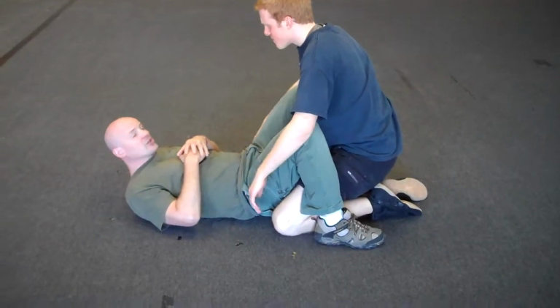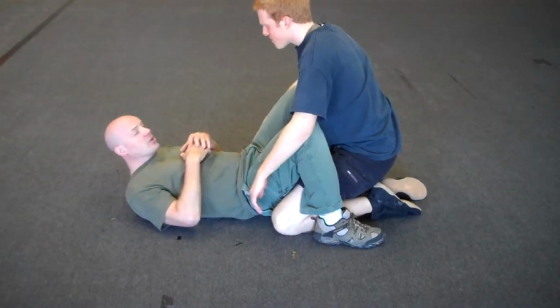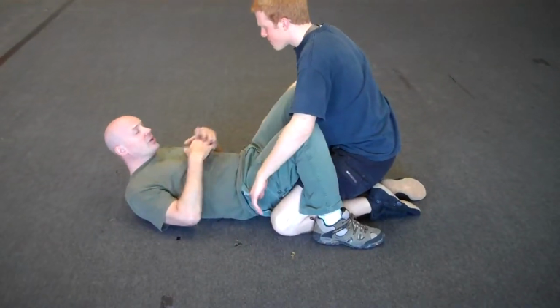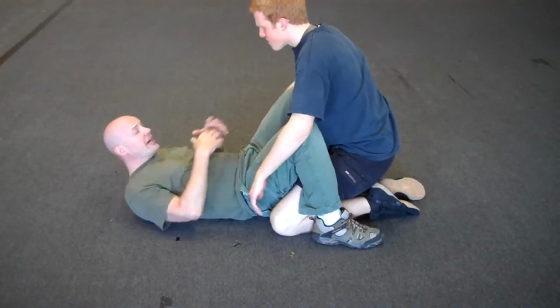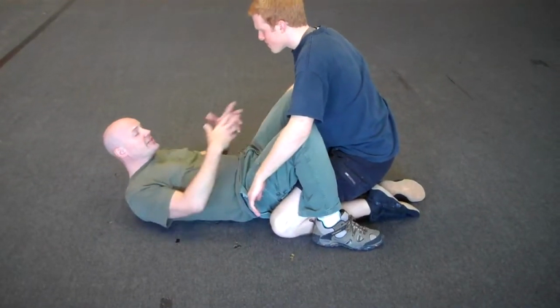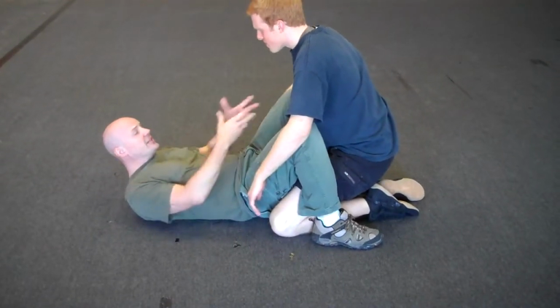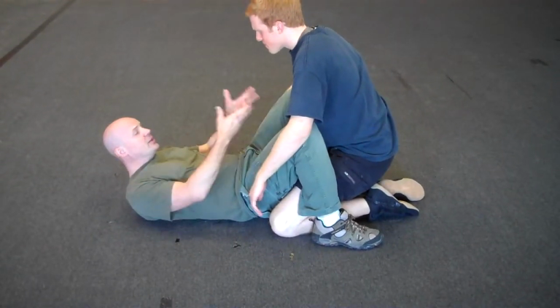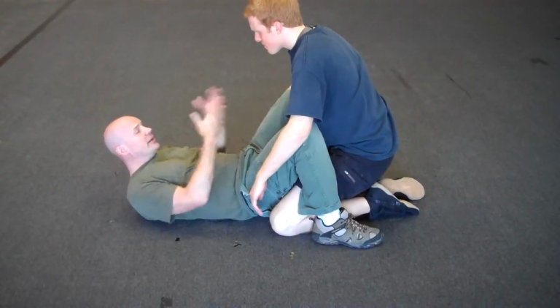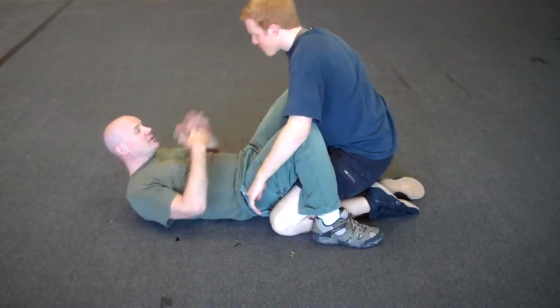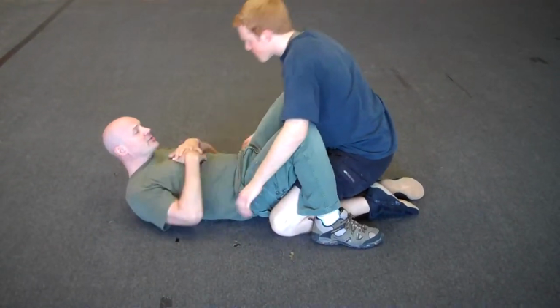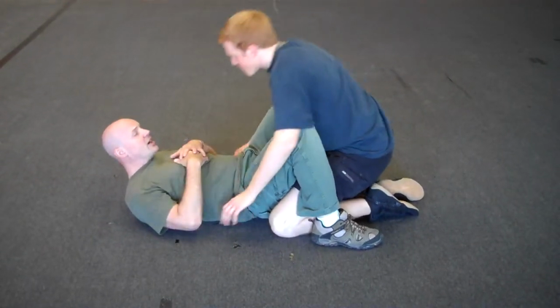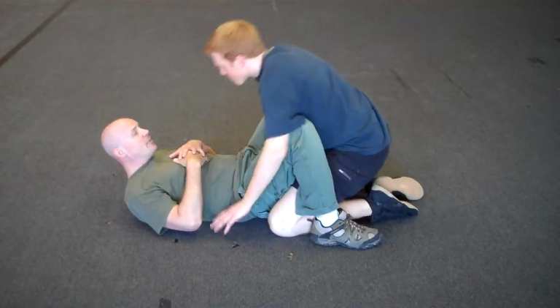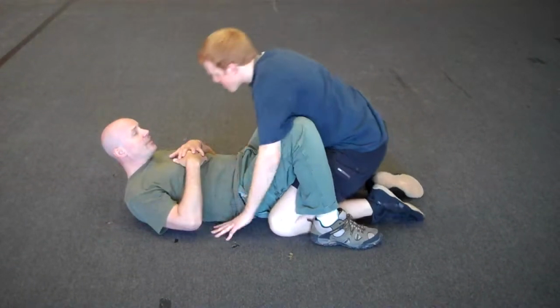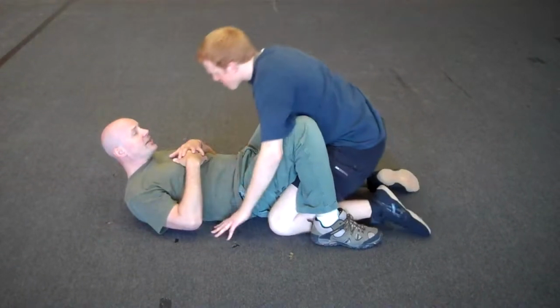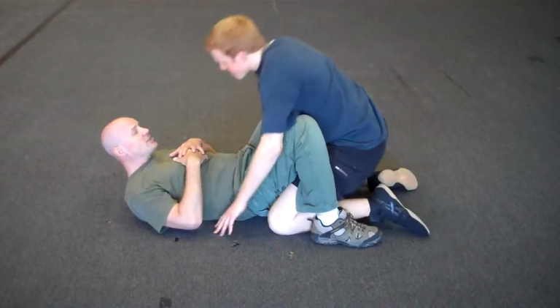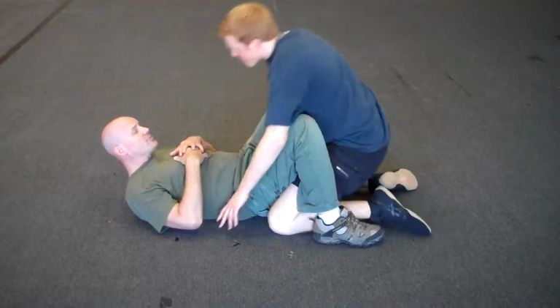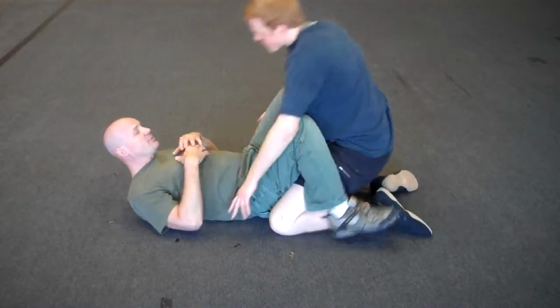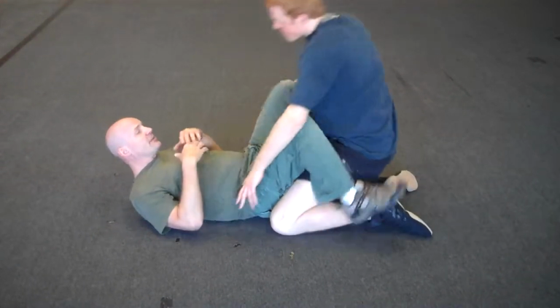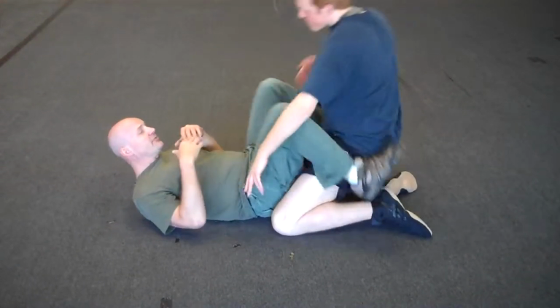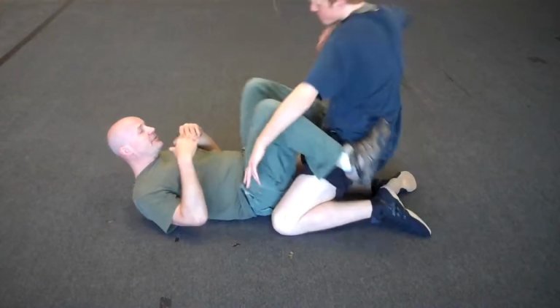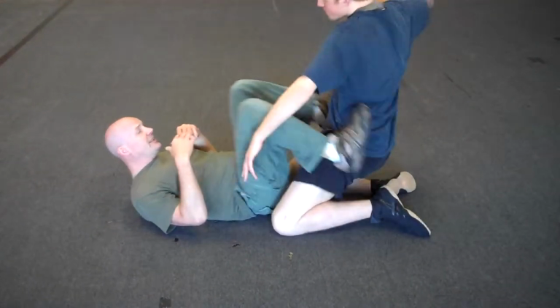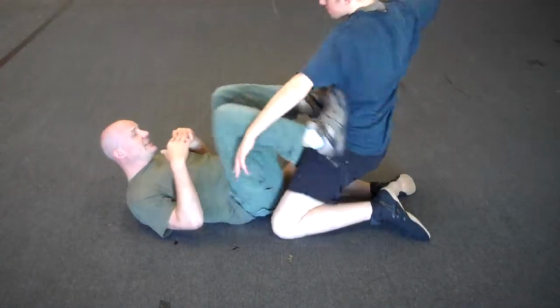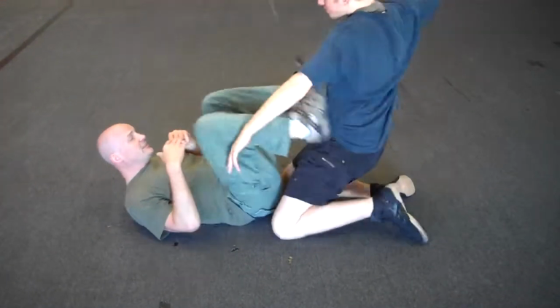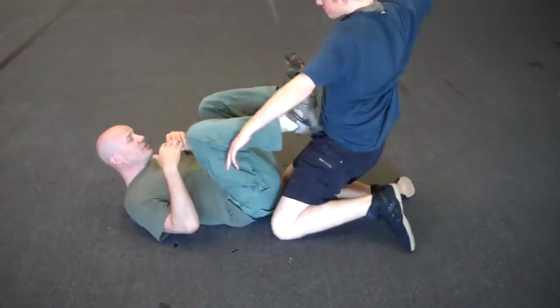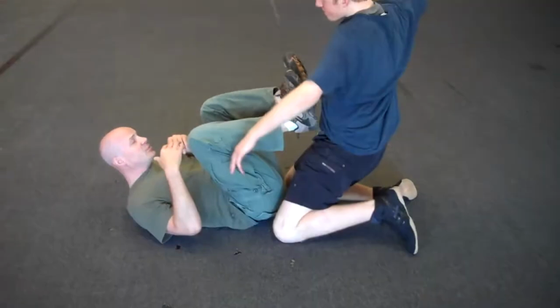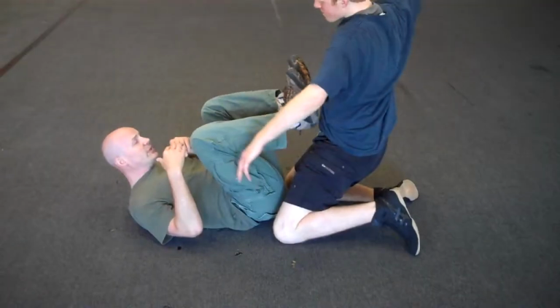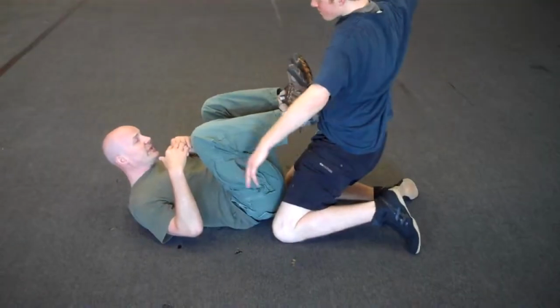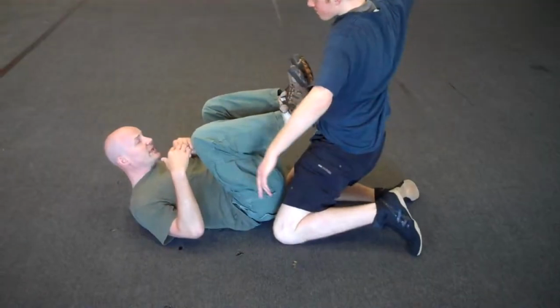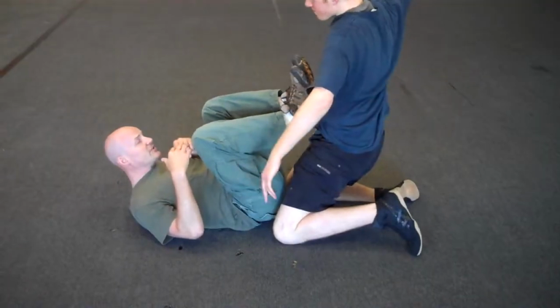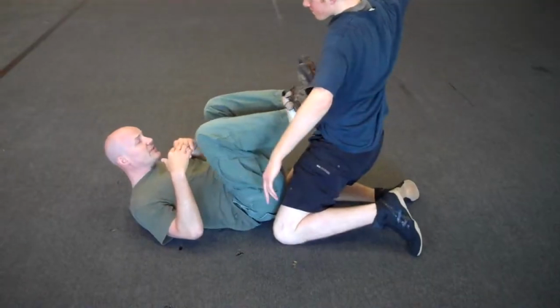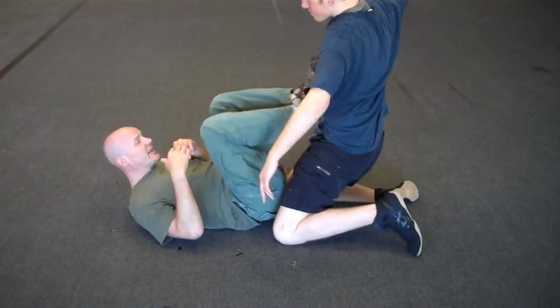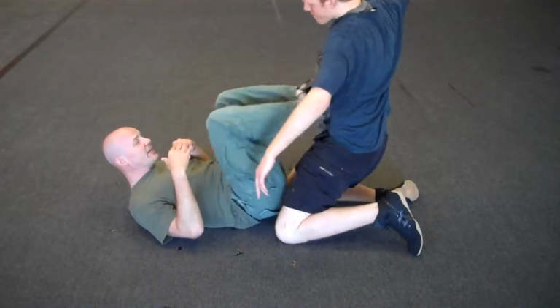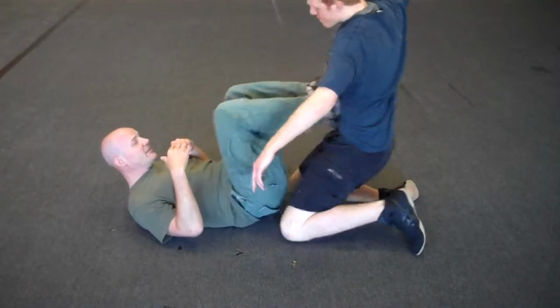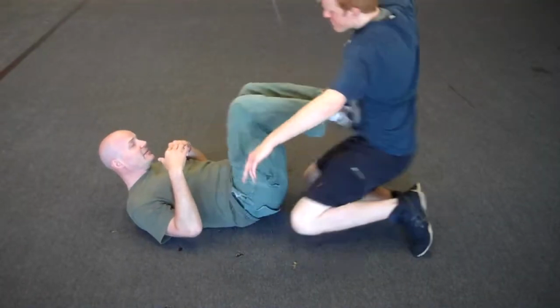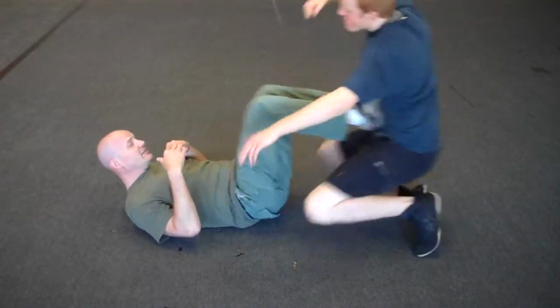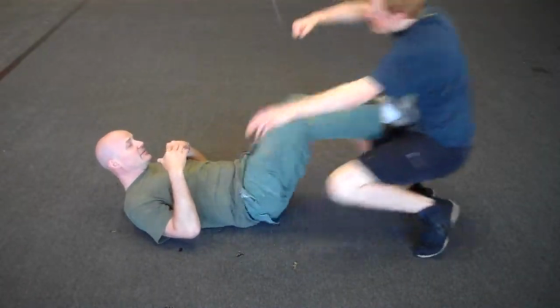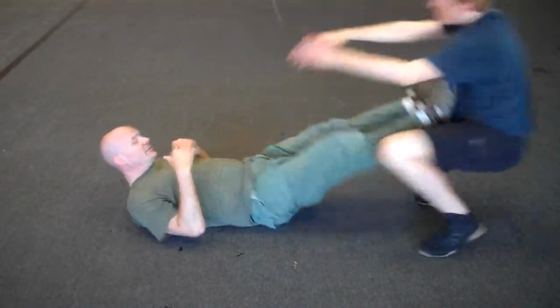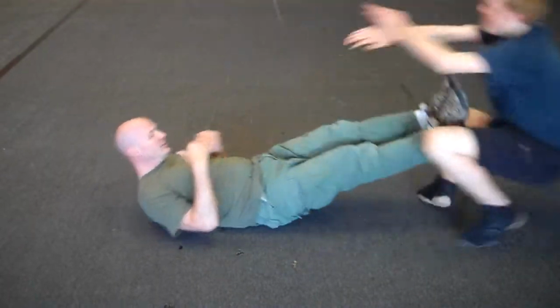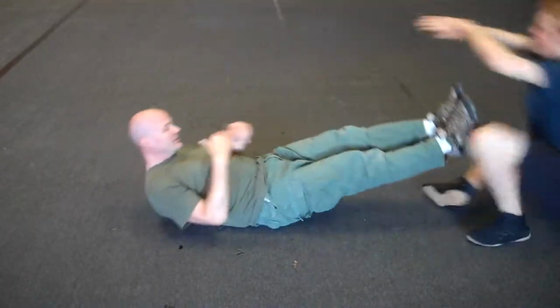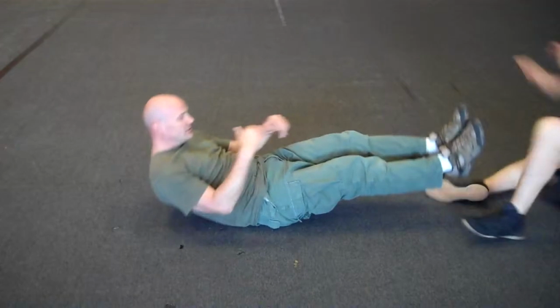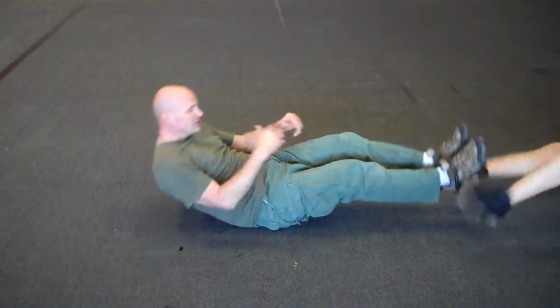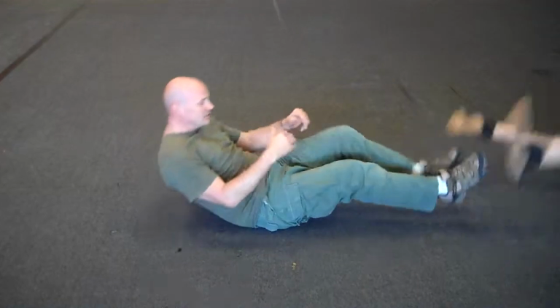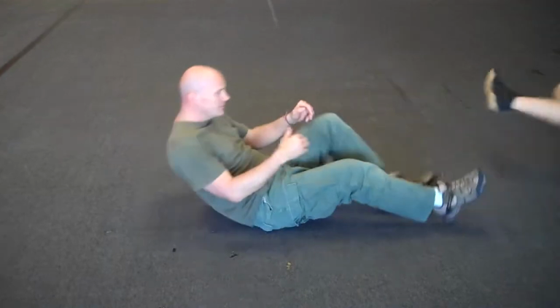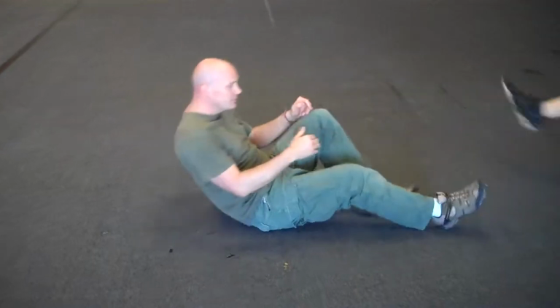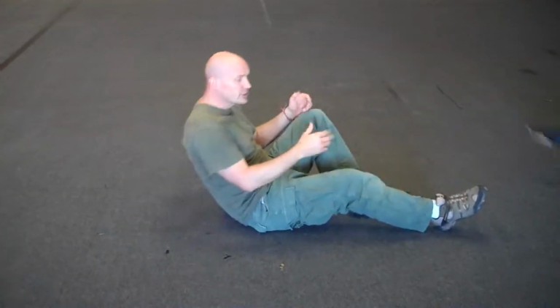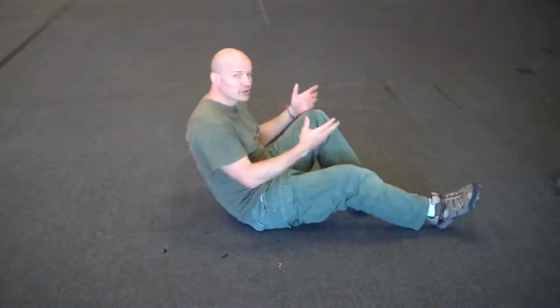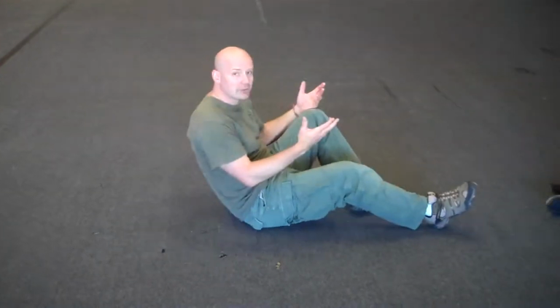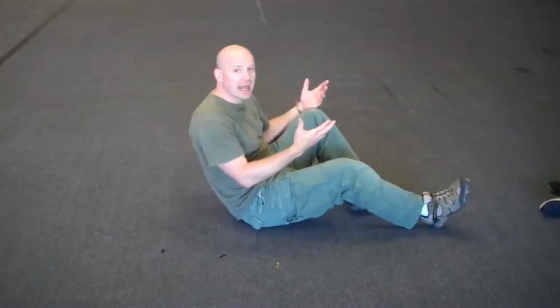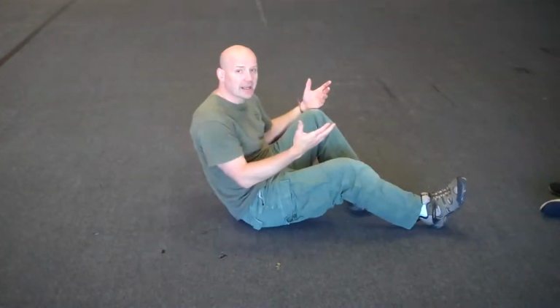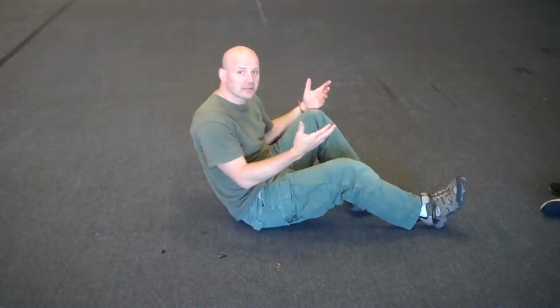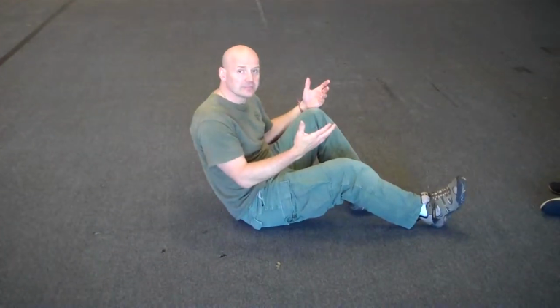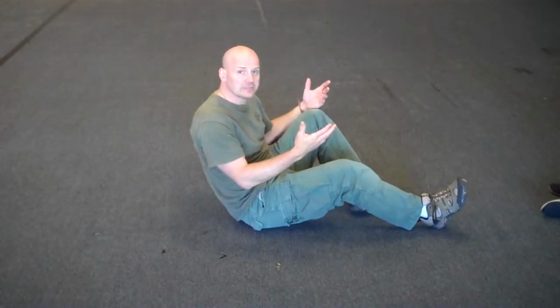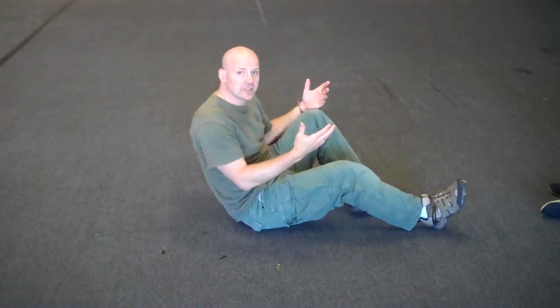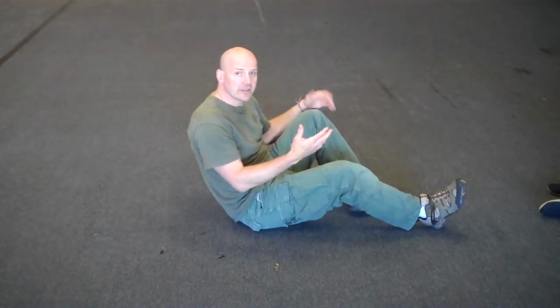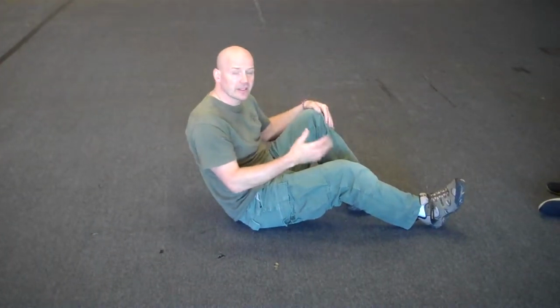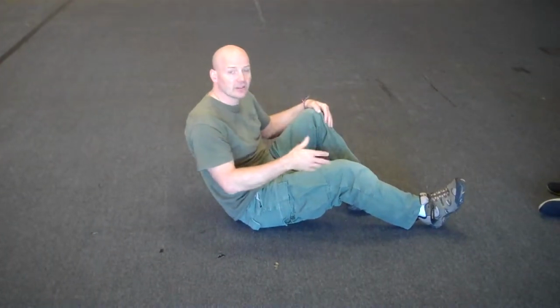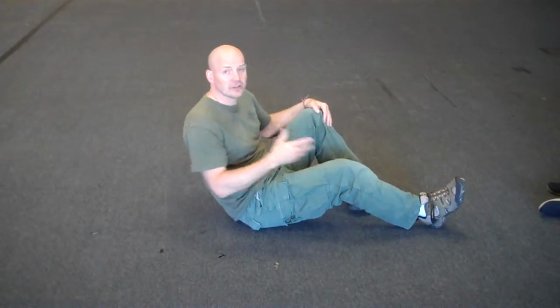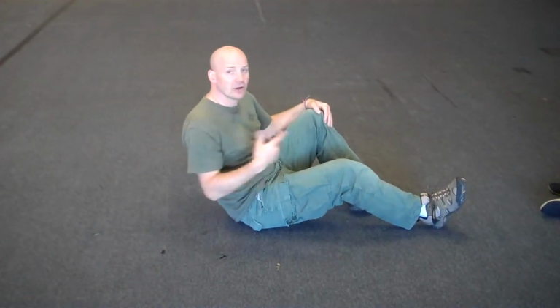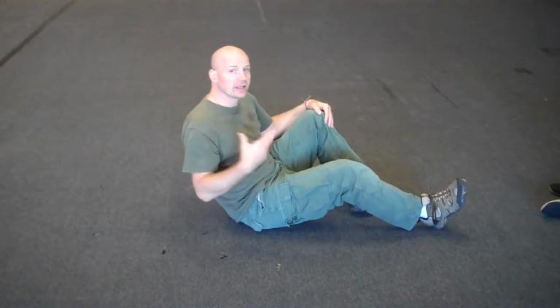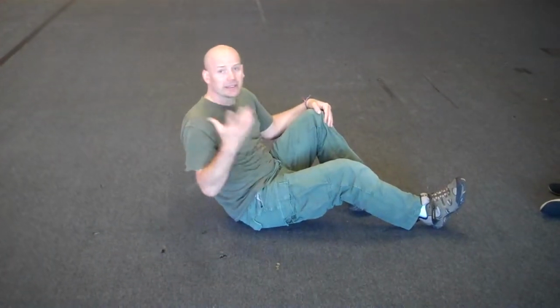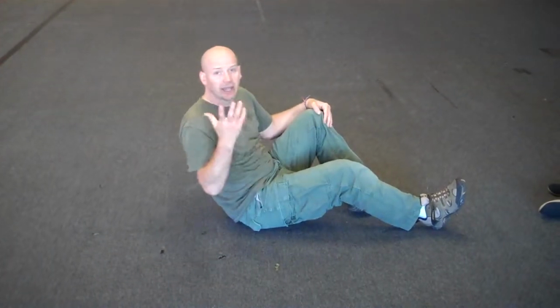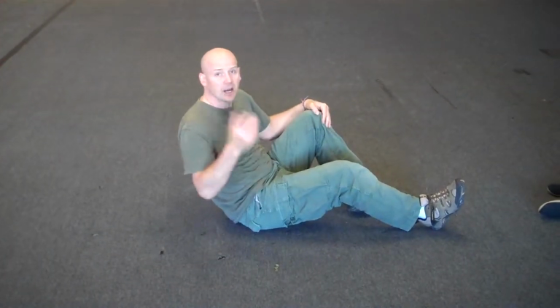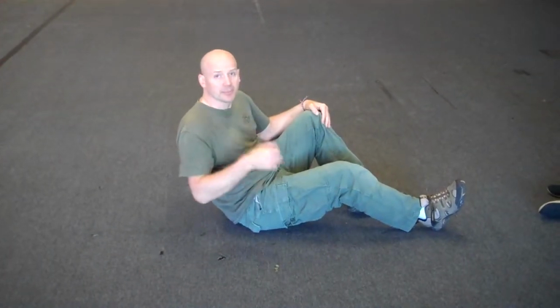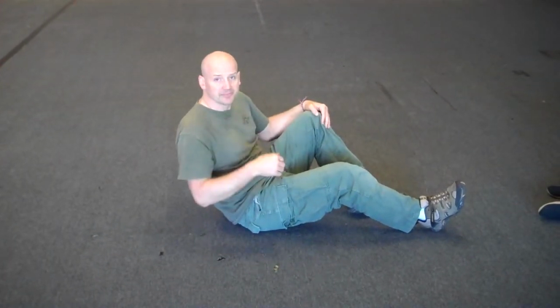So as he rears up, I just put my feet in between us and push him back, and then you go ahead and get up.